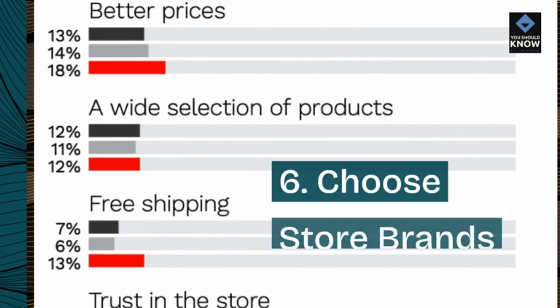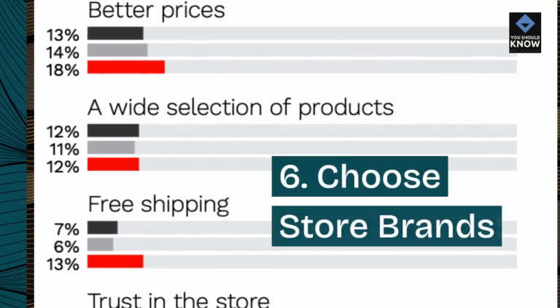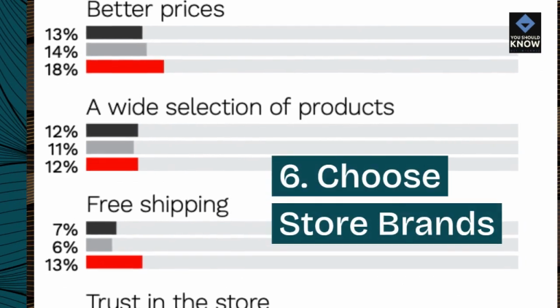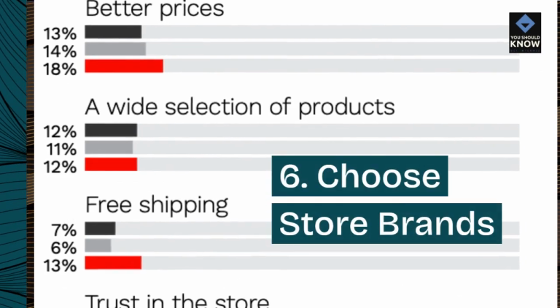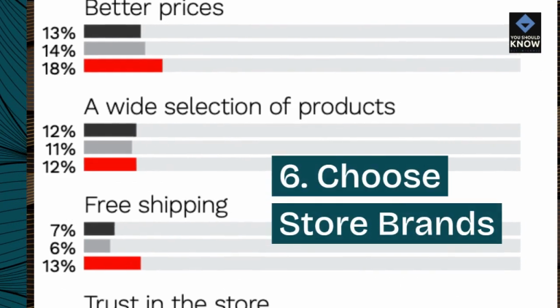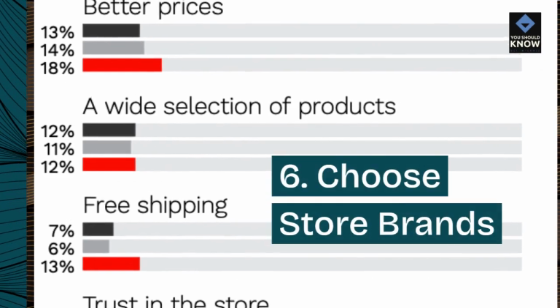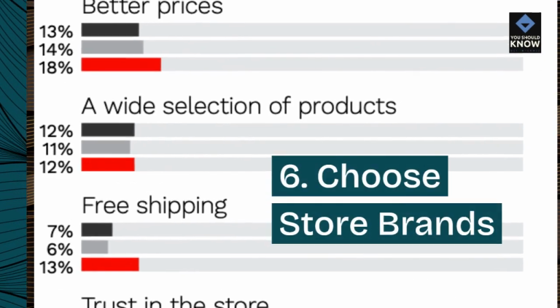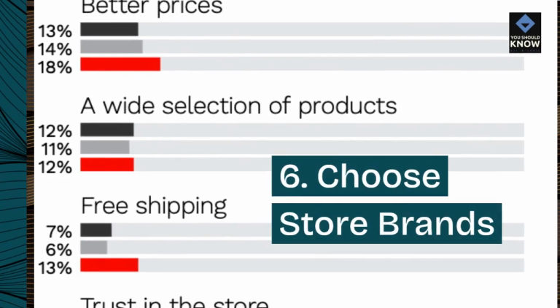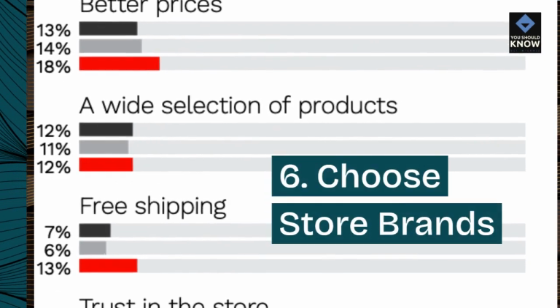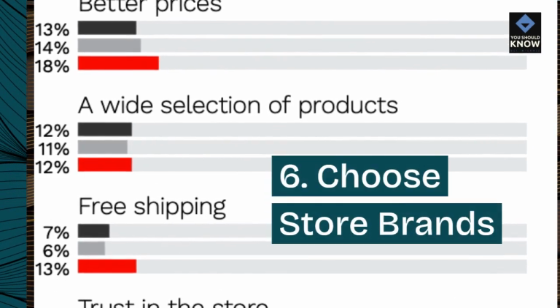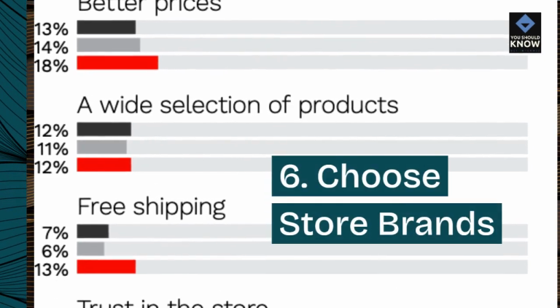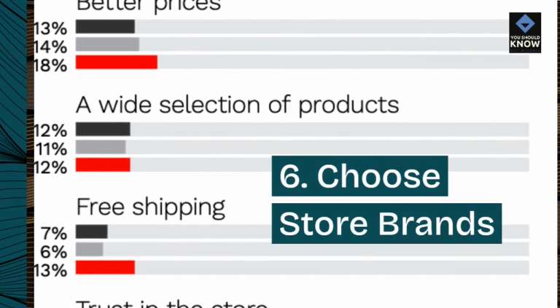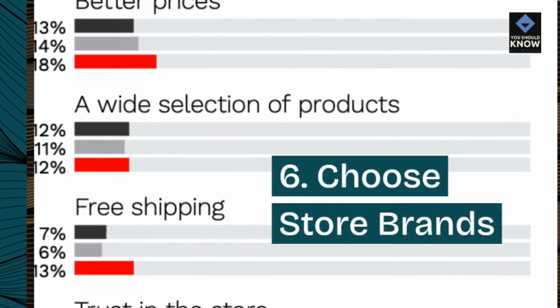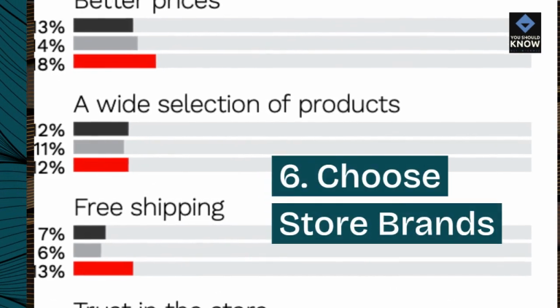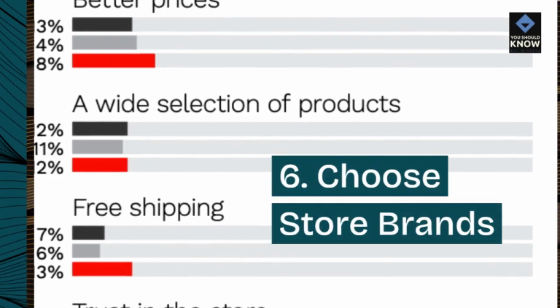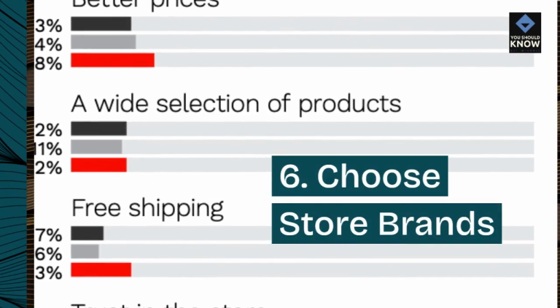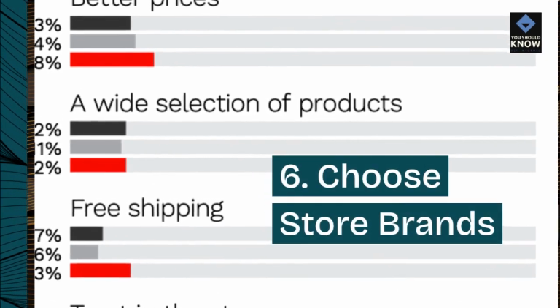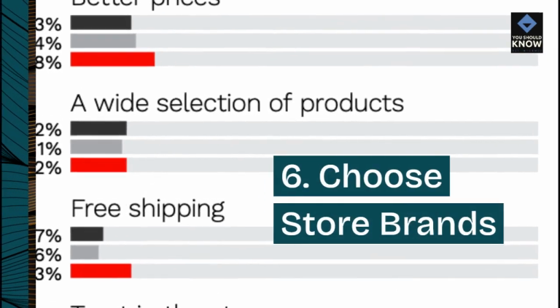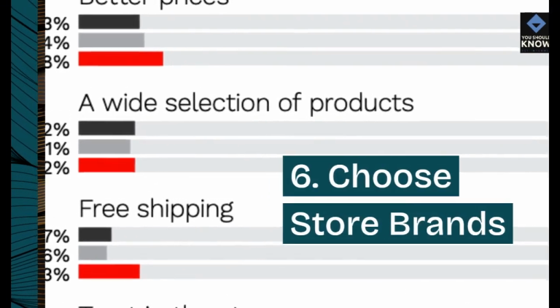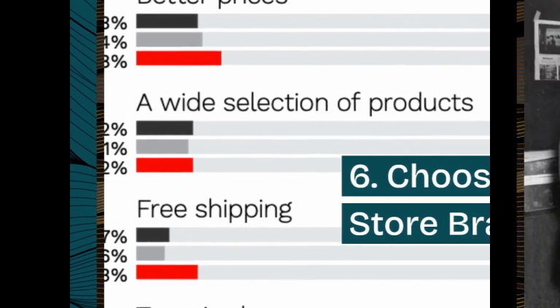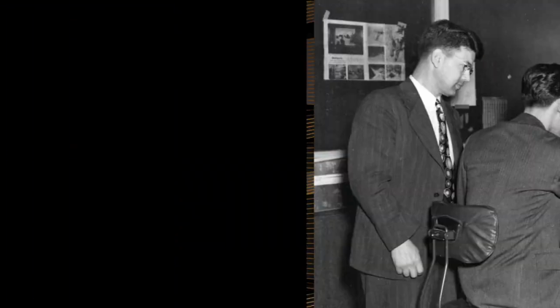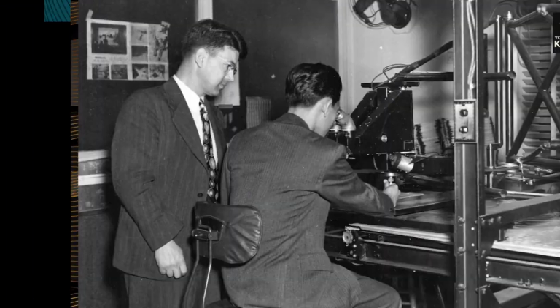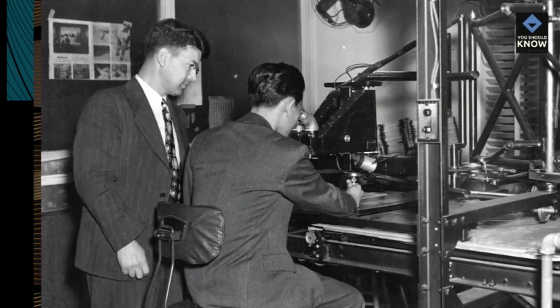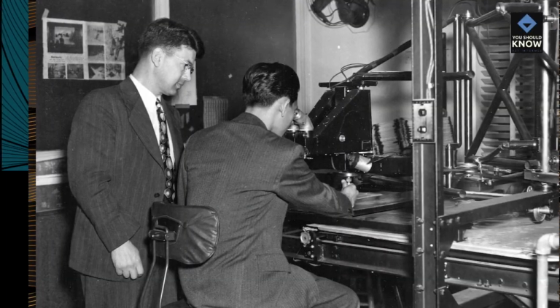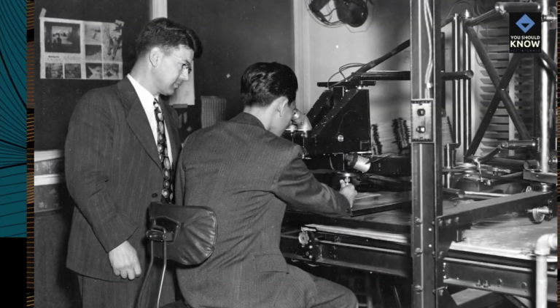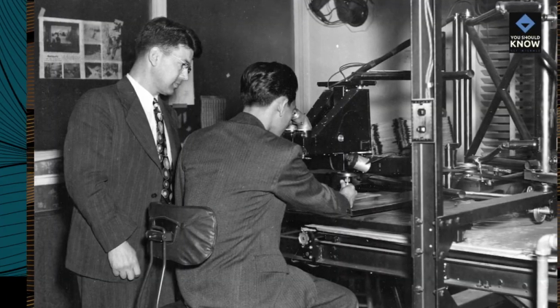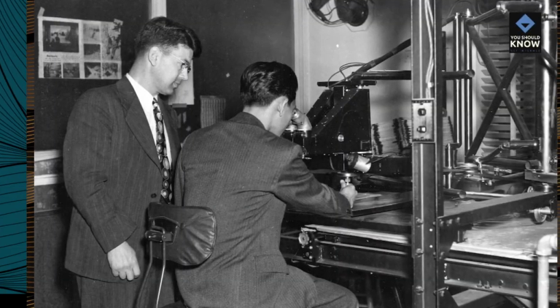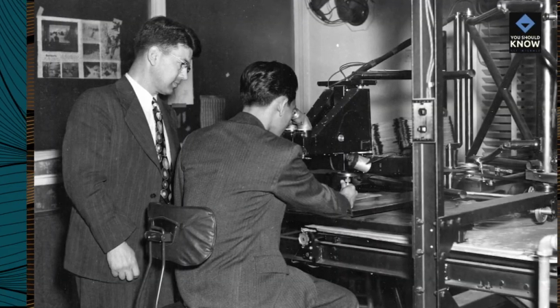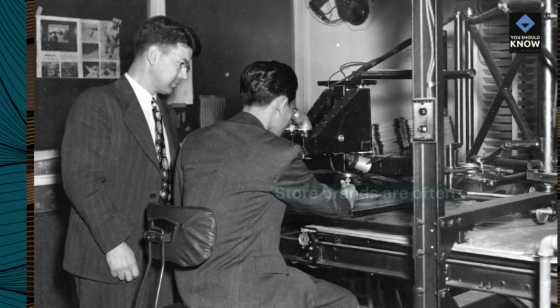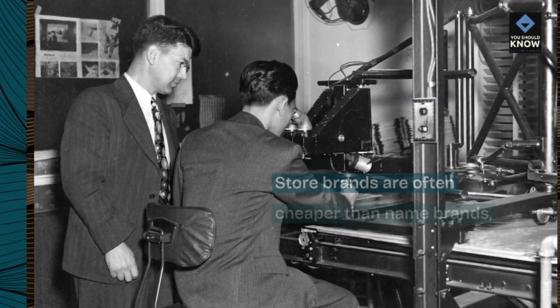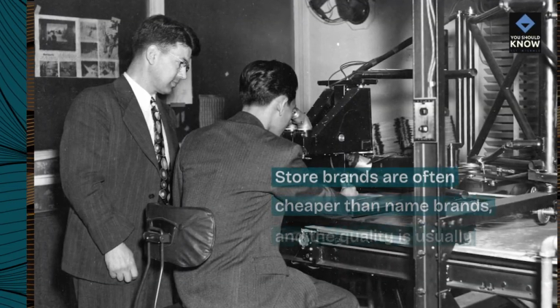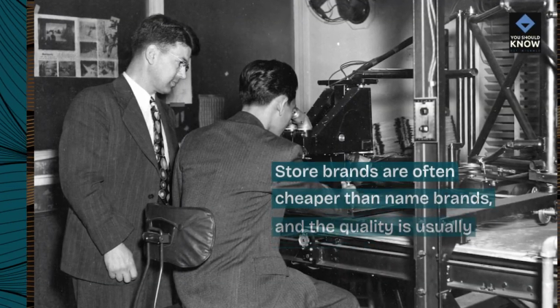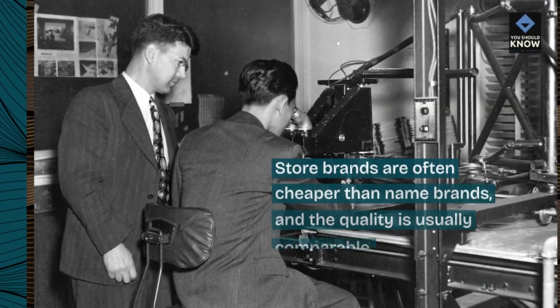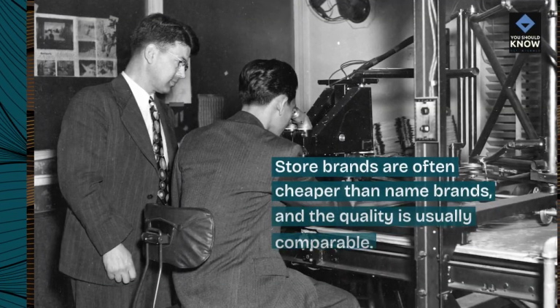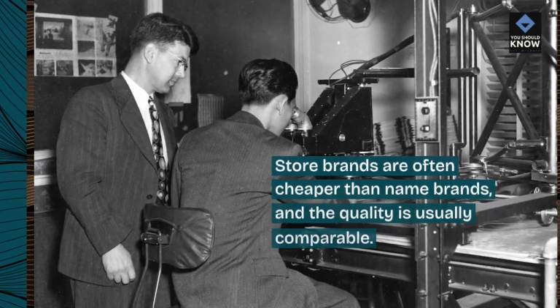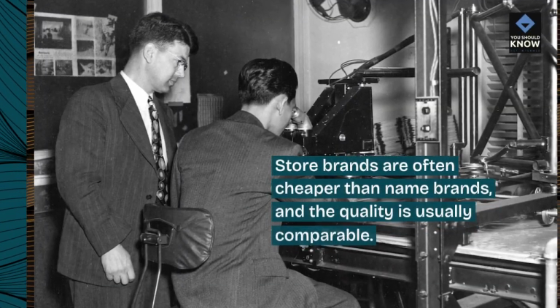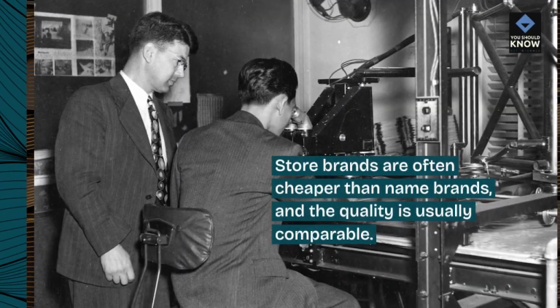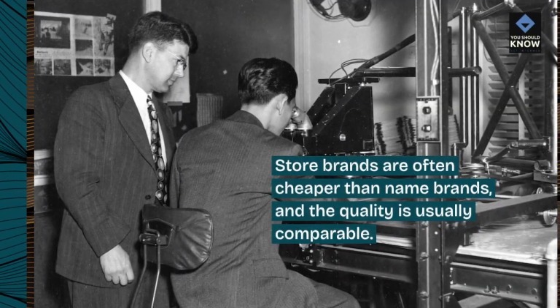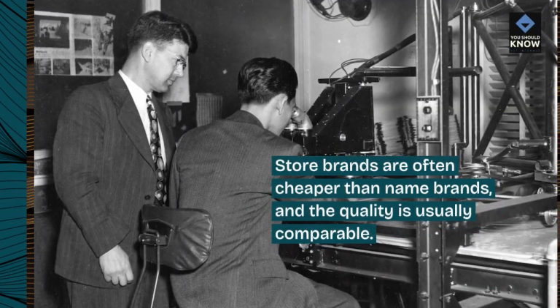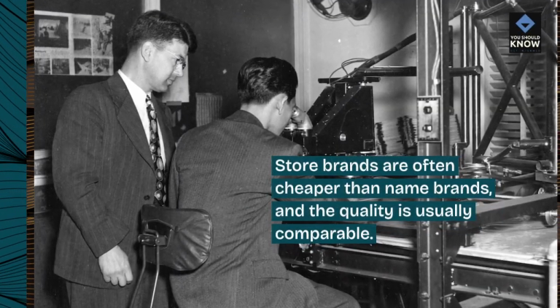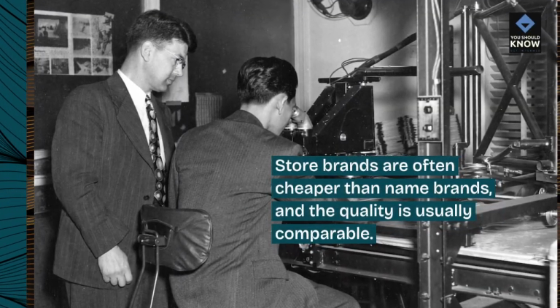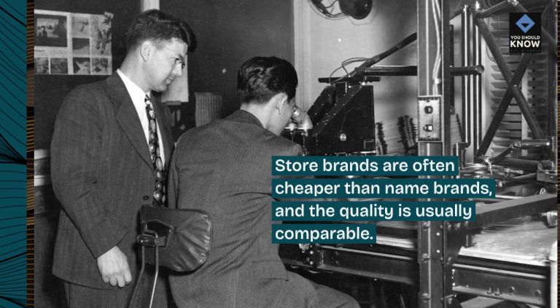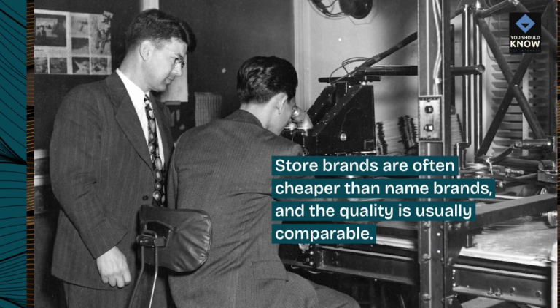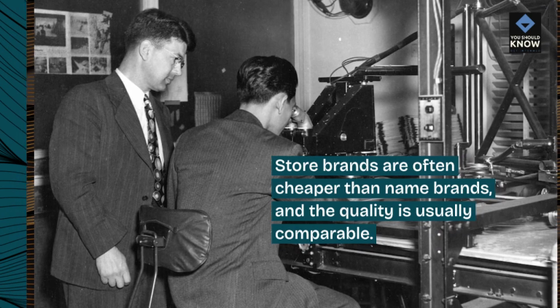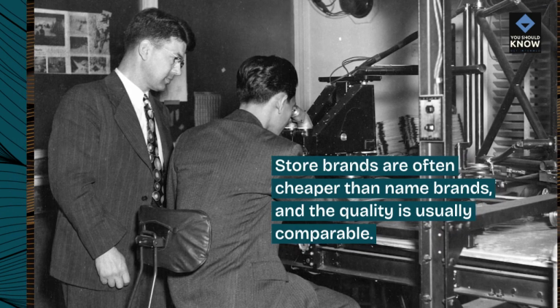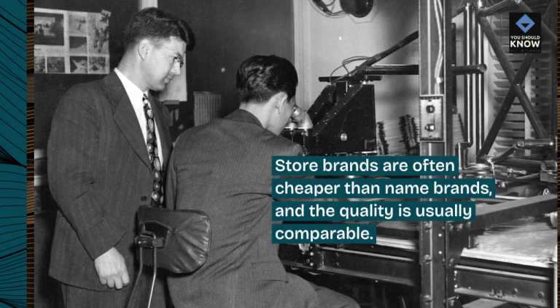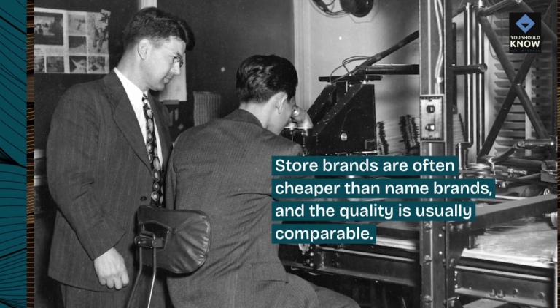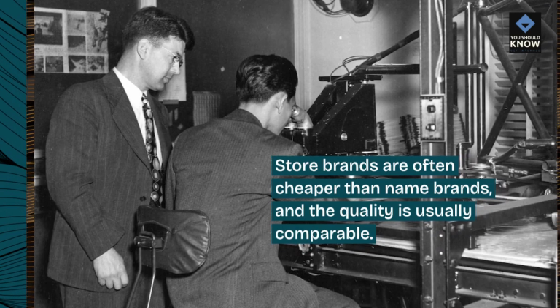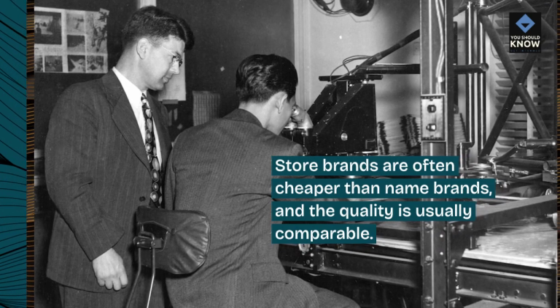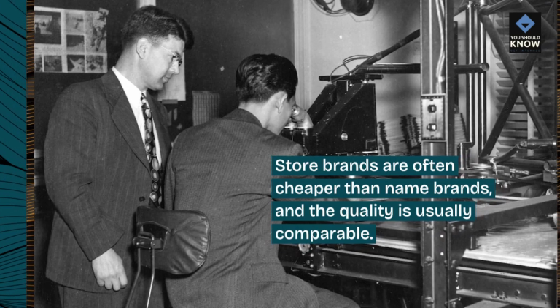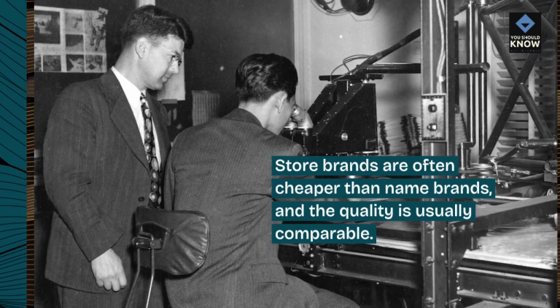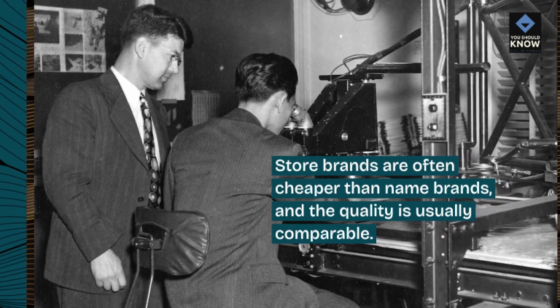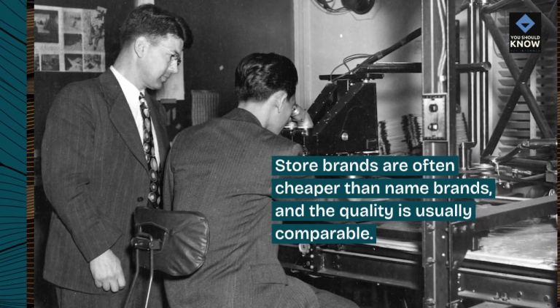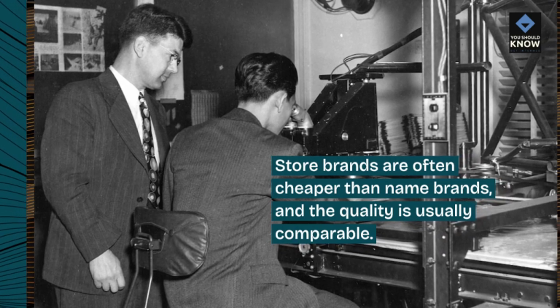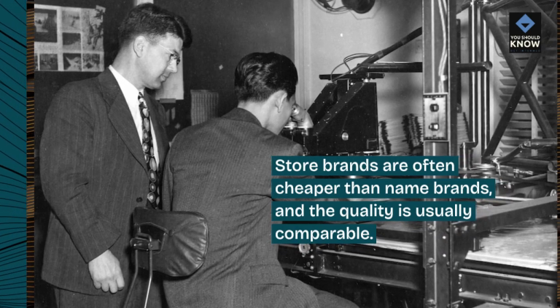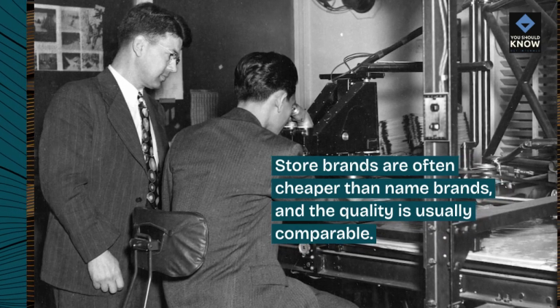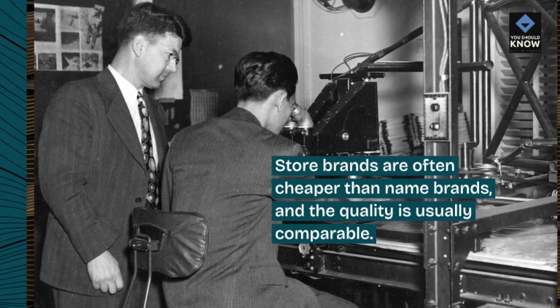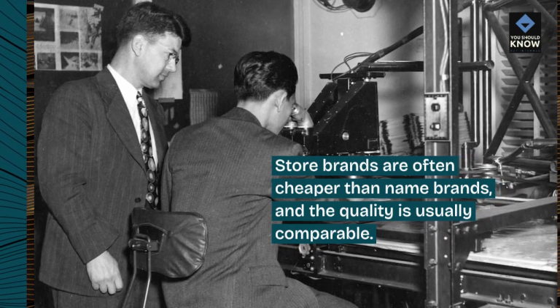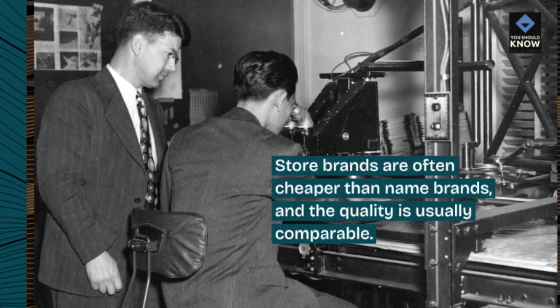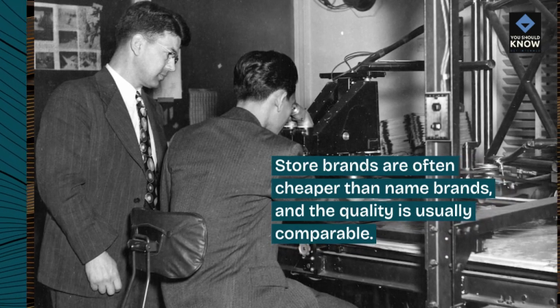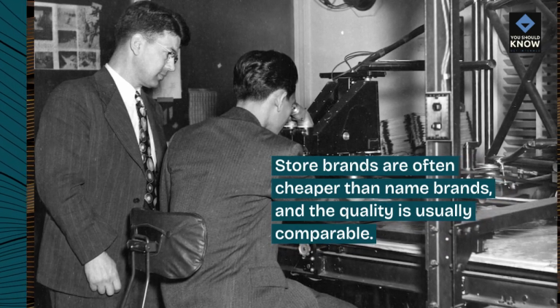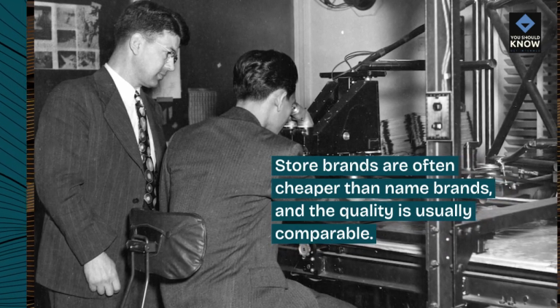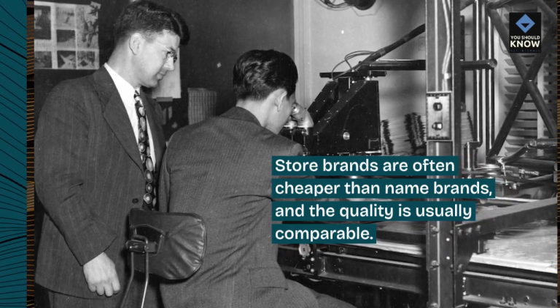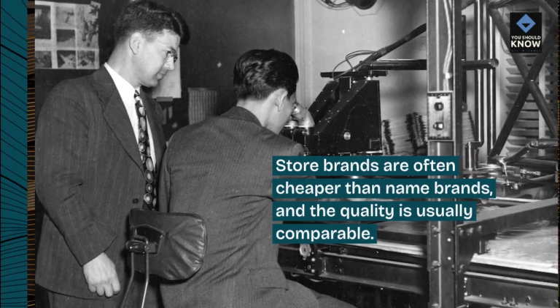6. Choose store brands. Store brands are often cheaper than name brands, and the quality is usually comparable.